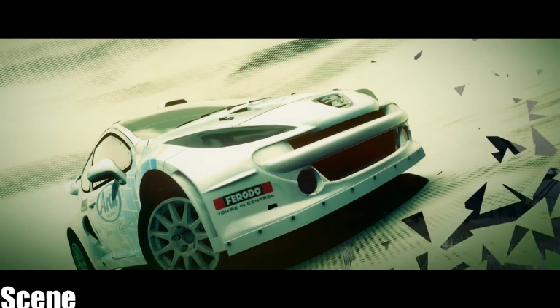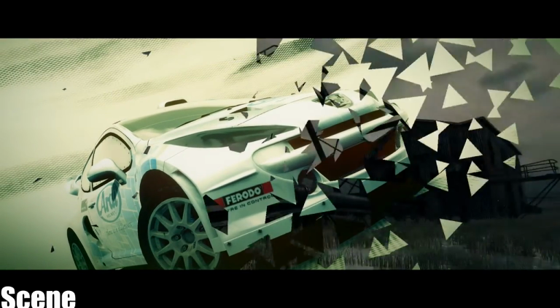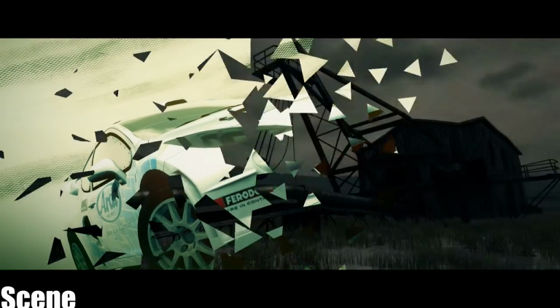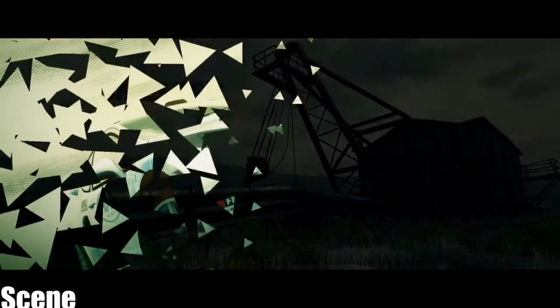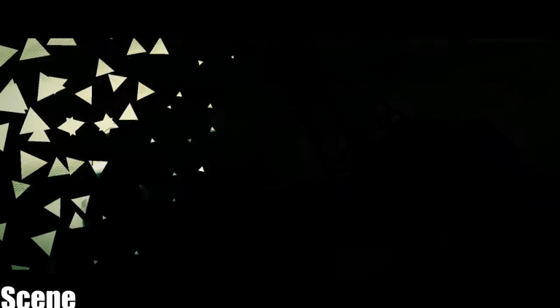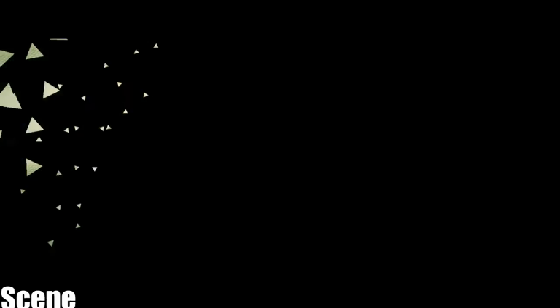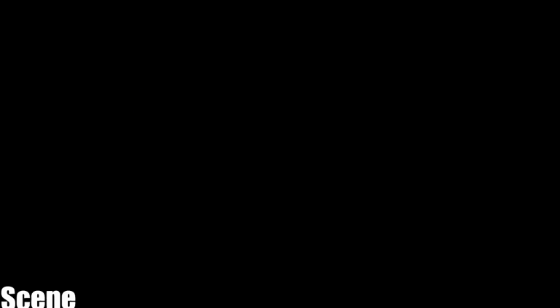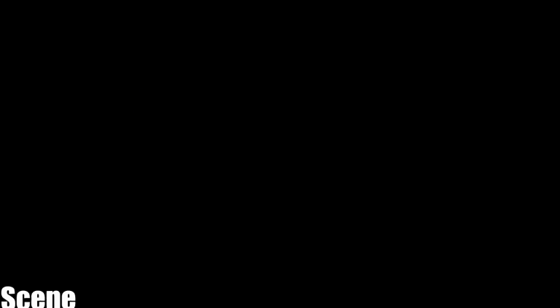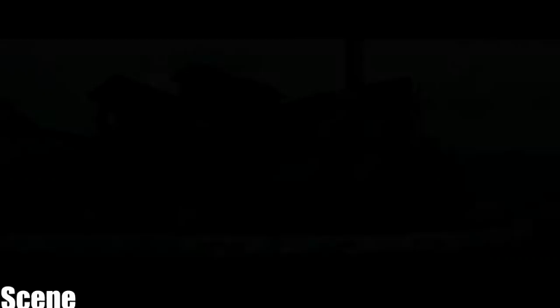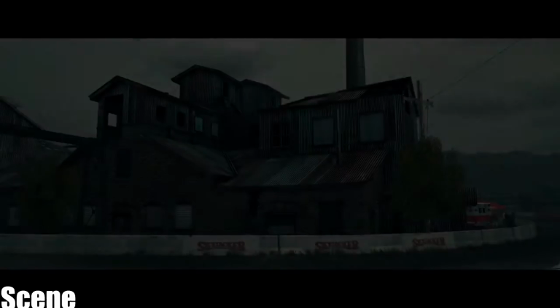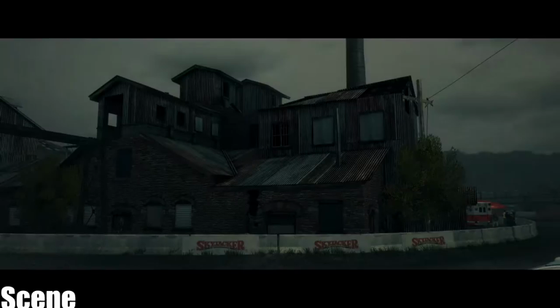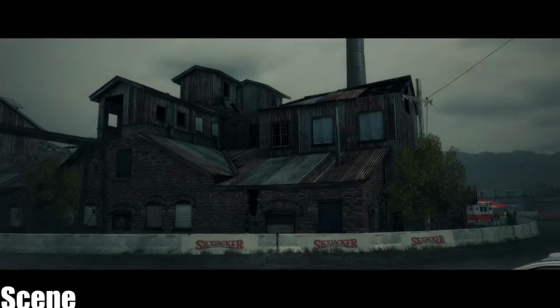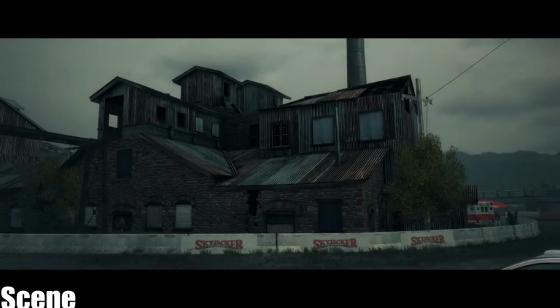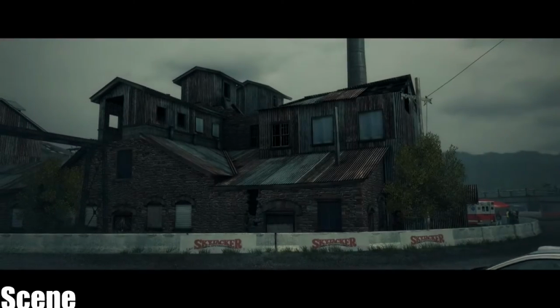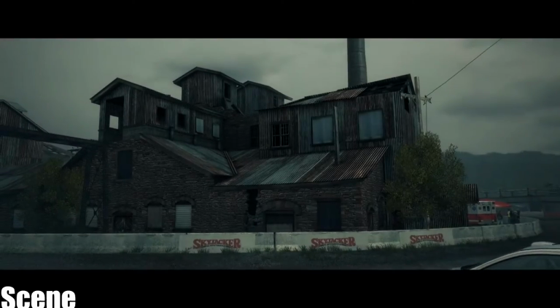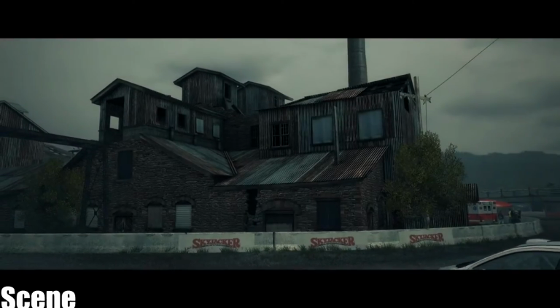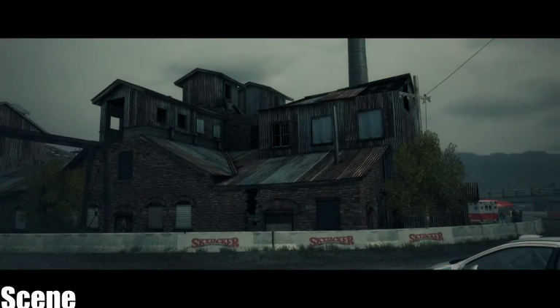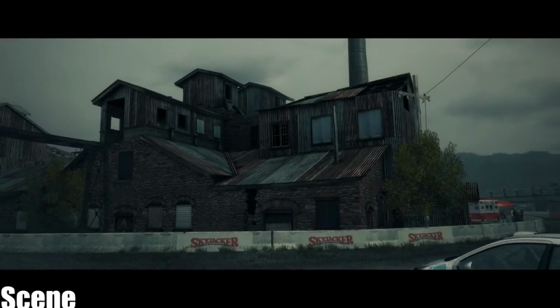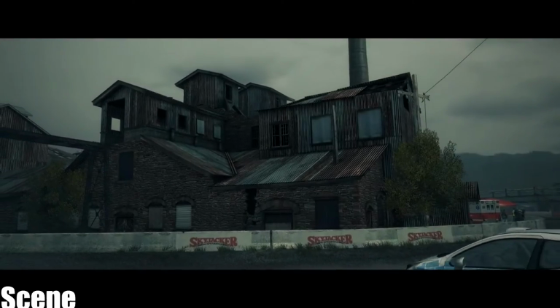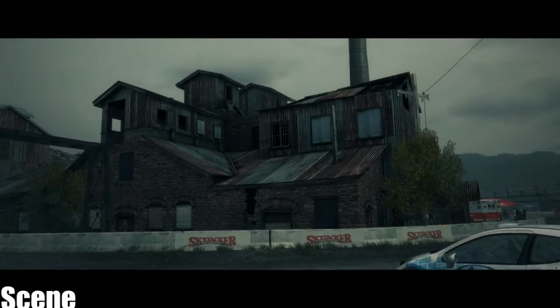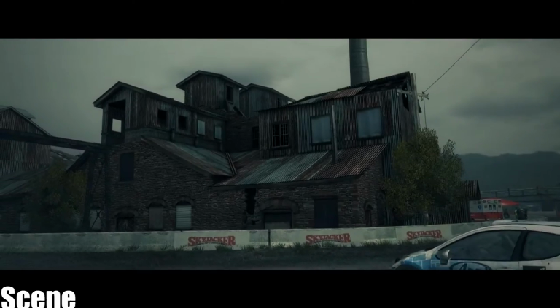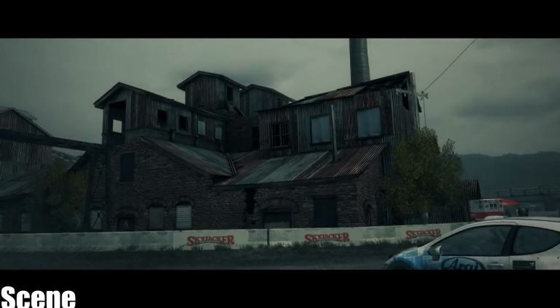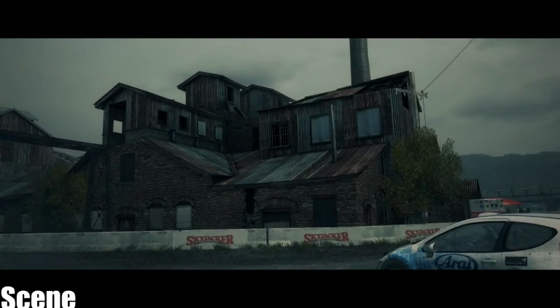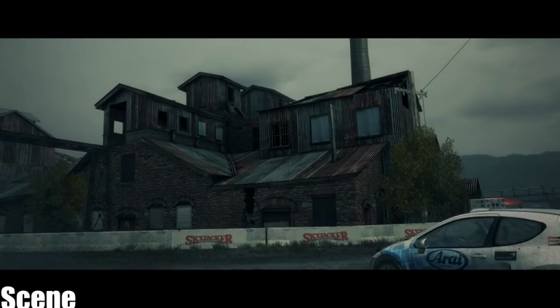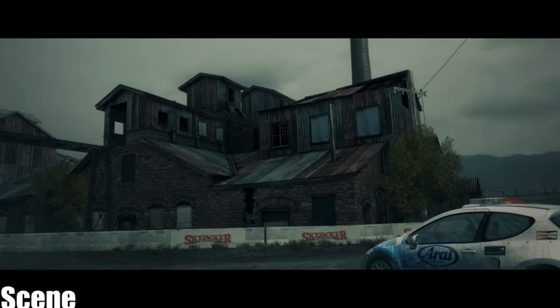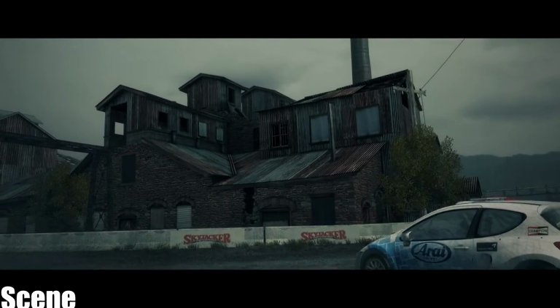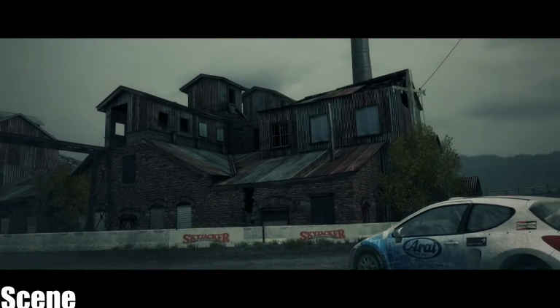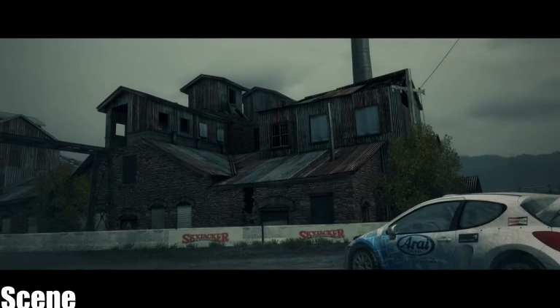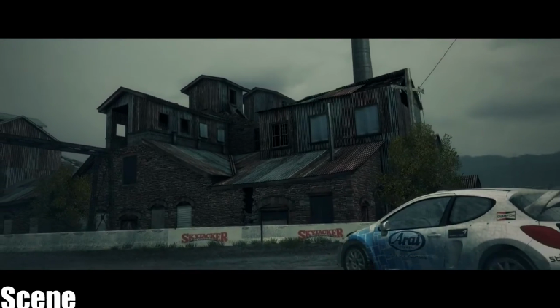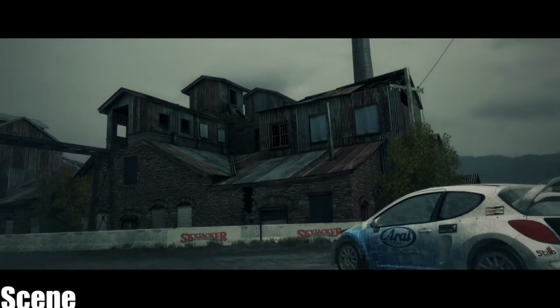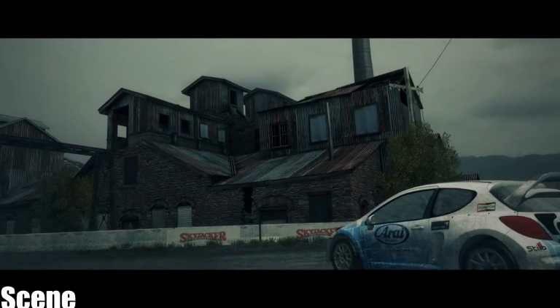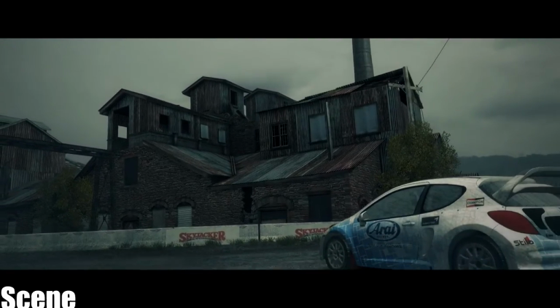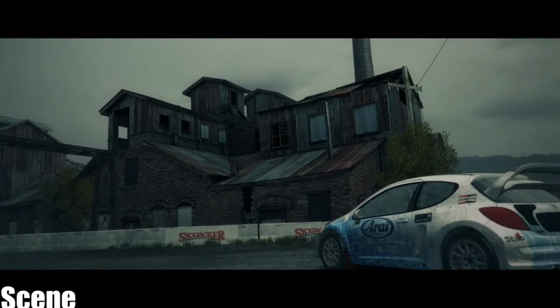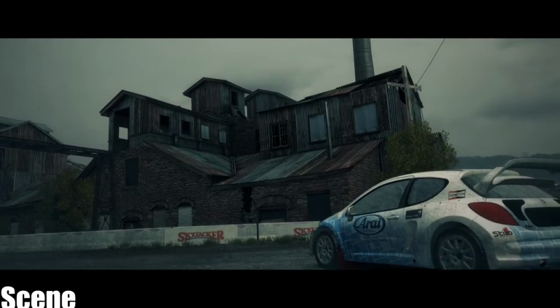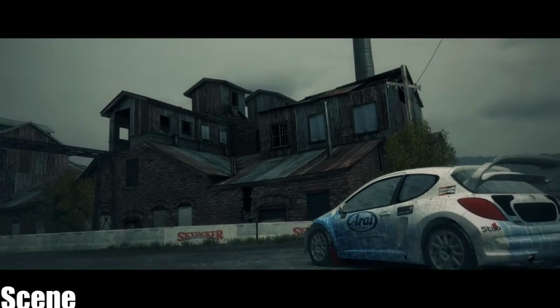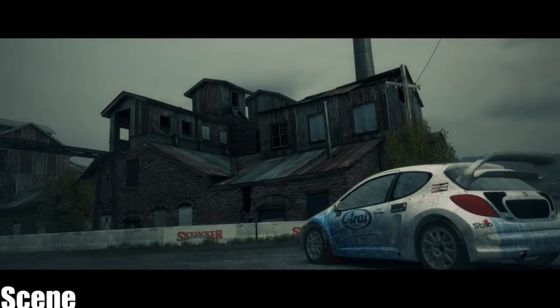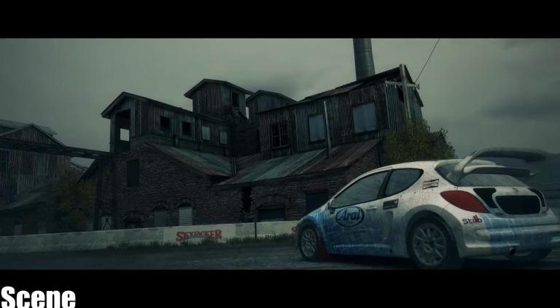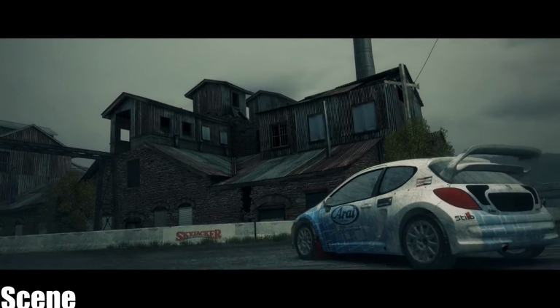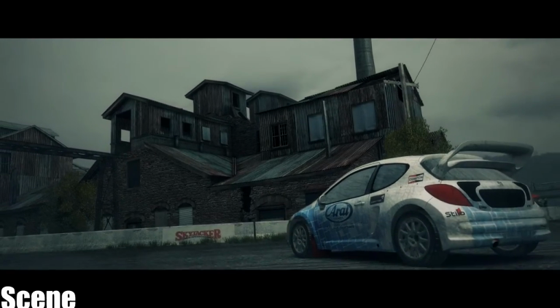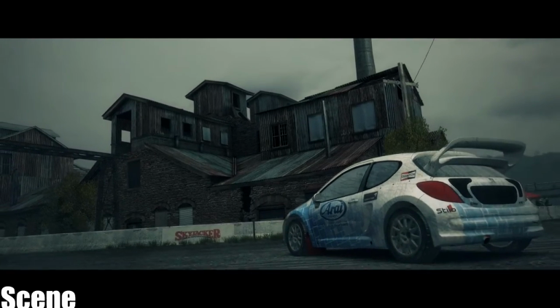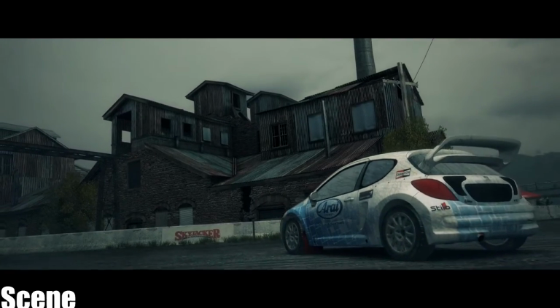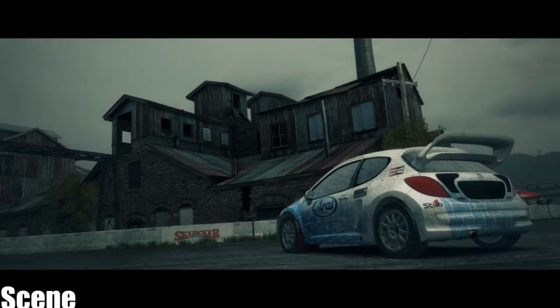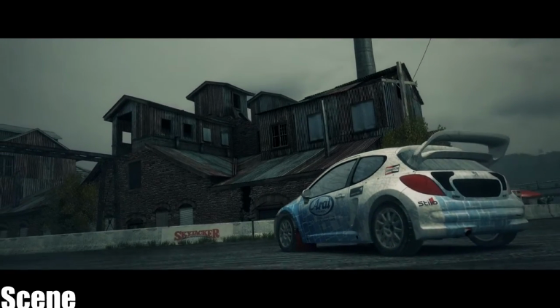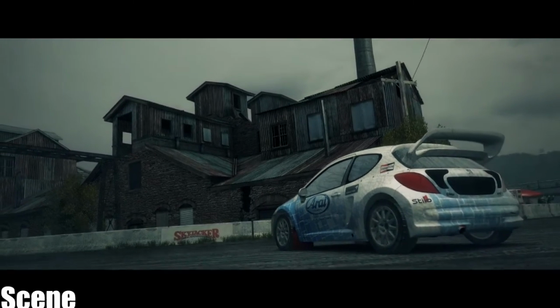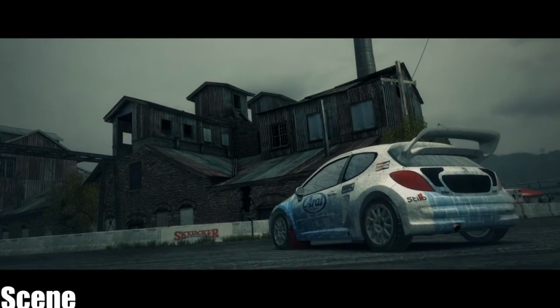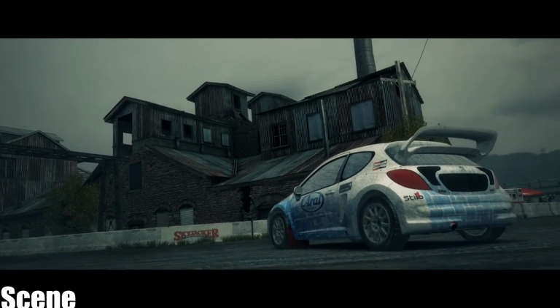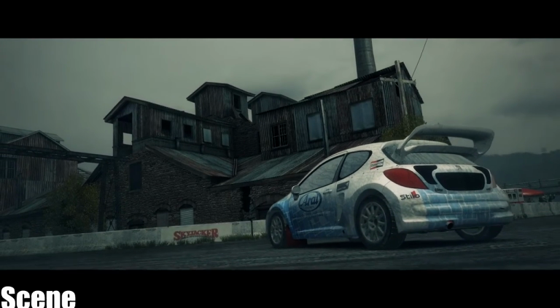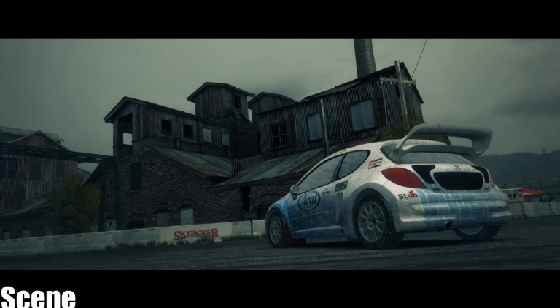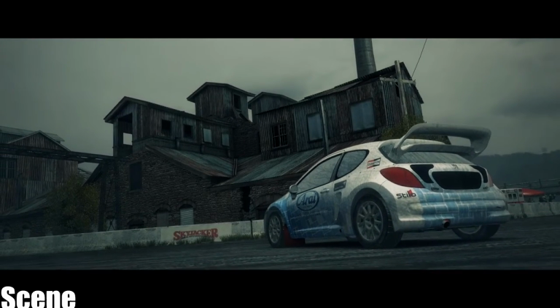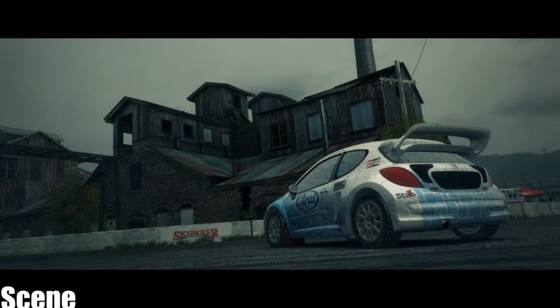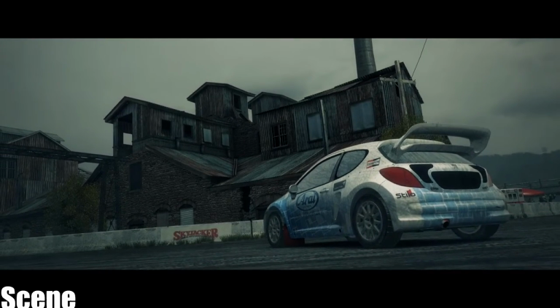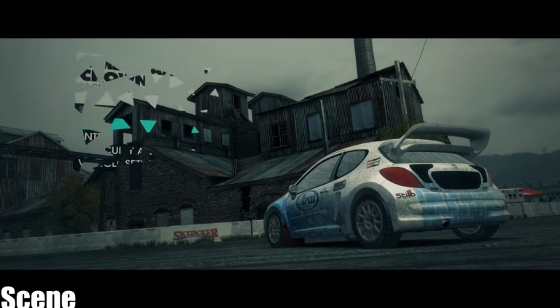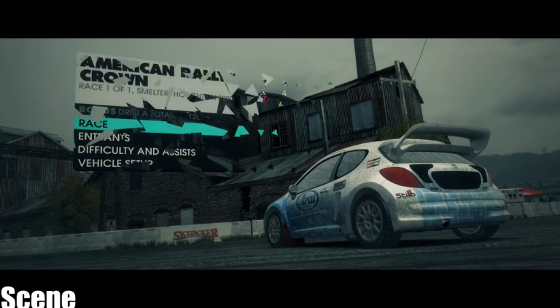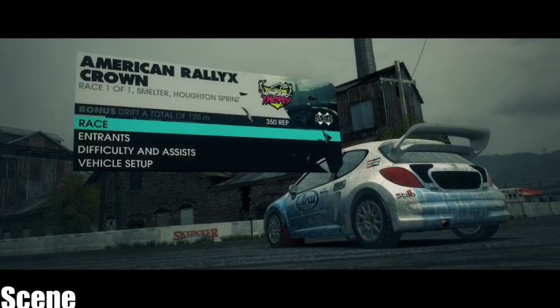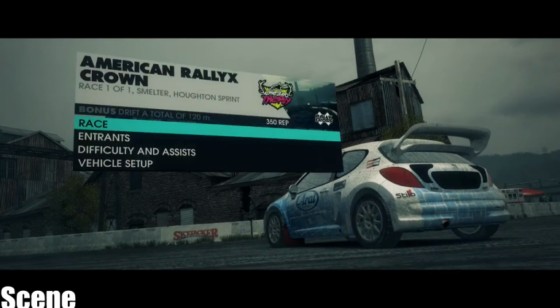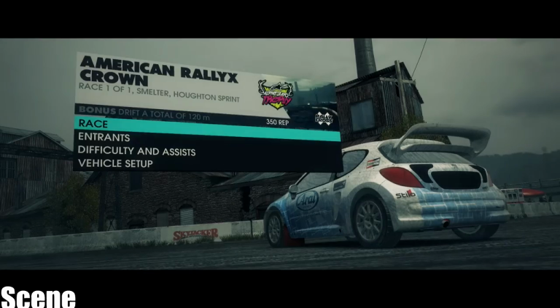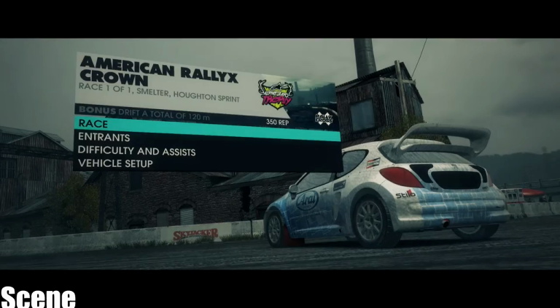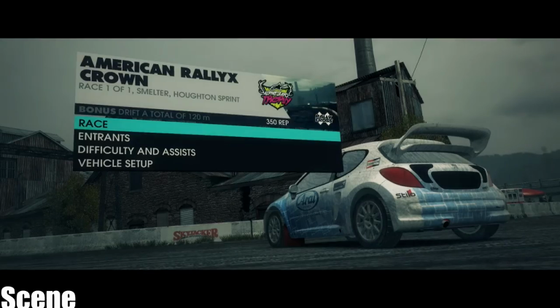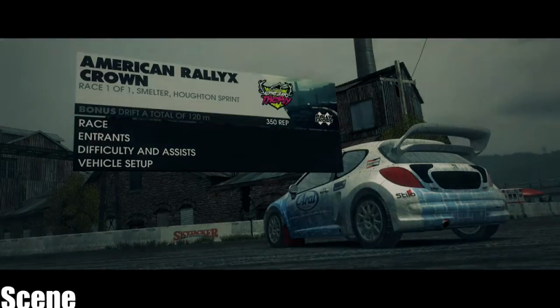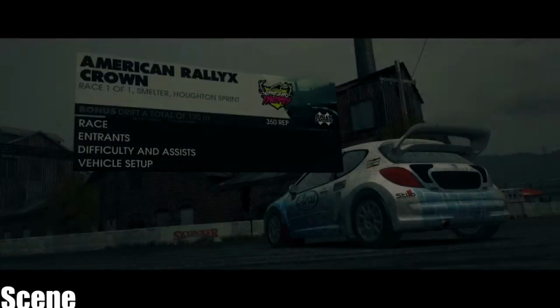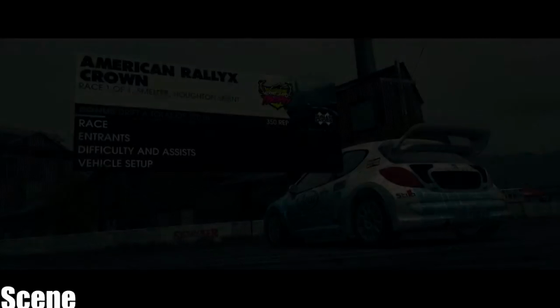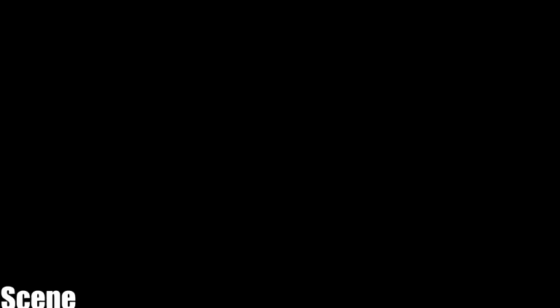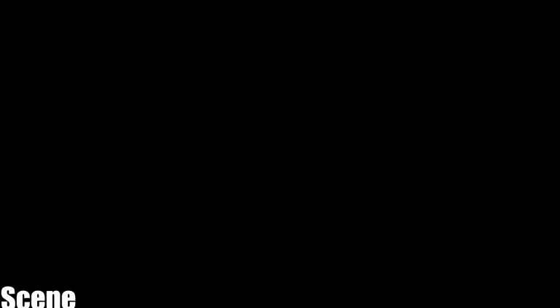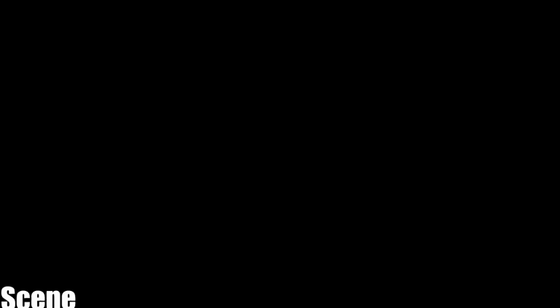Welcome to Michigan Smelter. This place might look like an abandoned wasteland, but it's actually home to some of the most challenging races in the world.